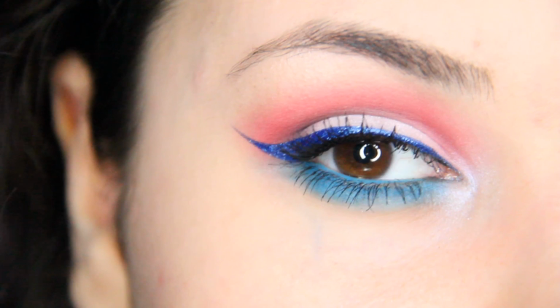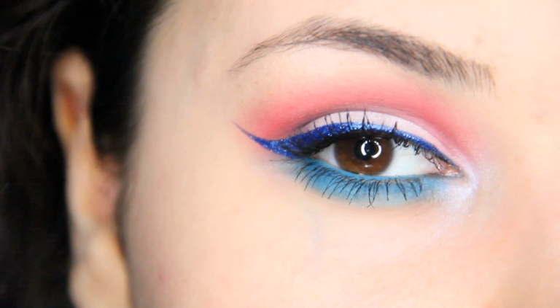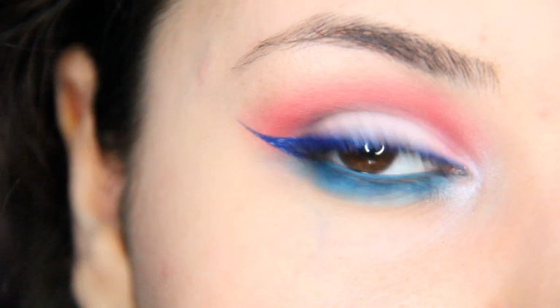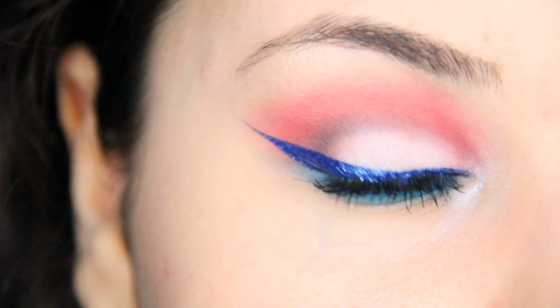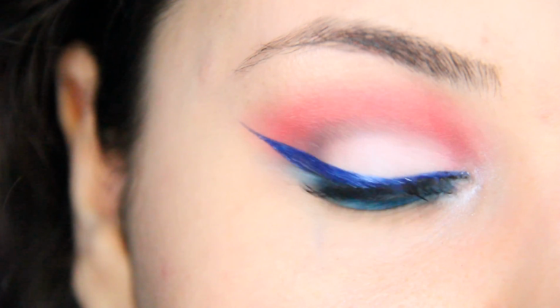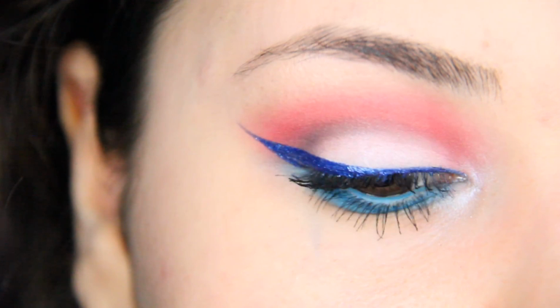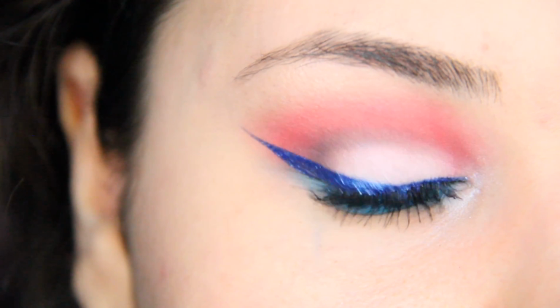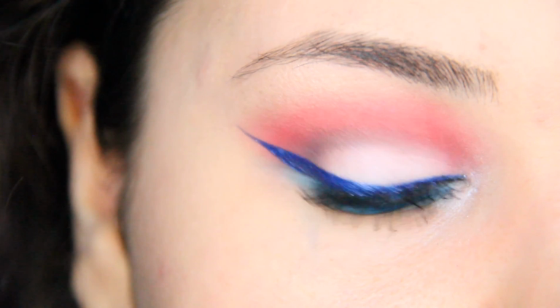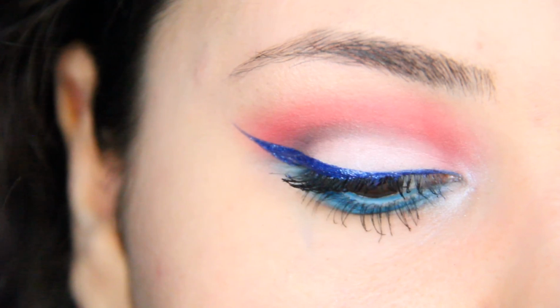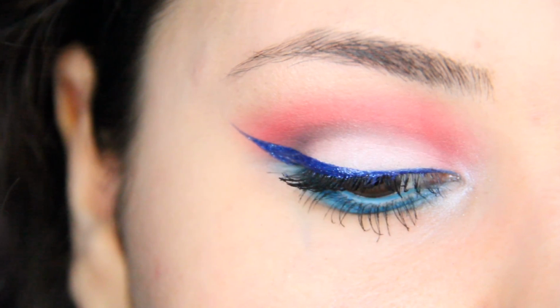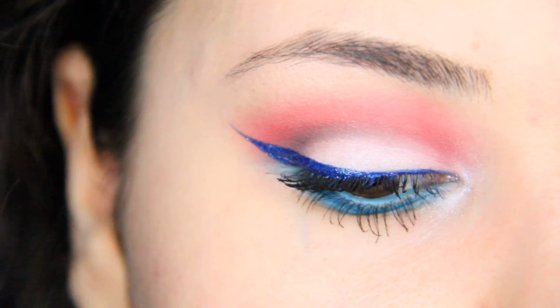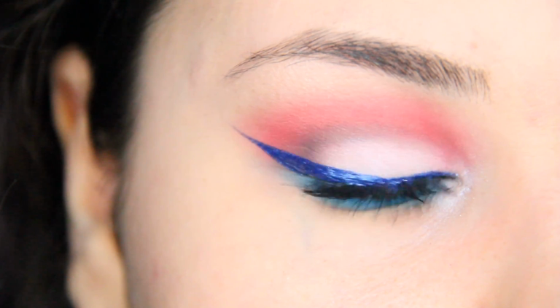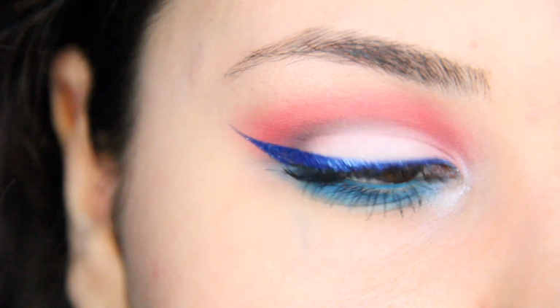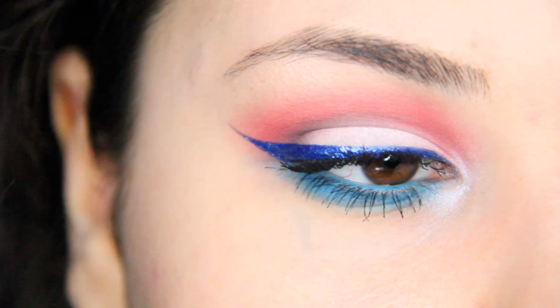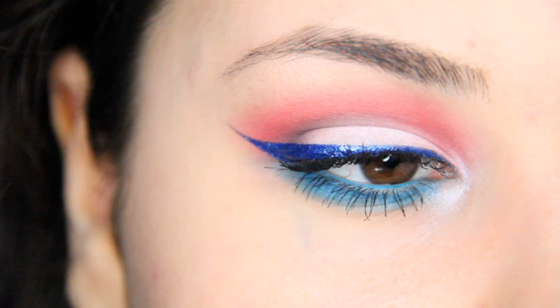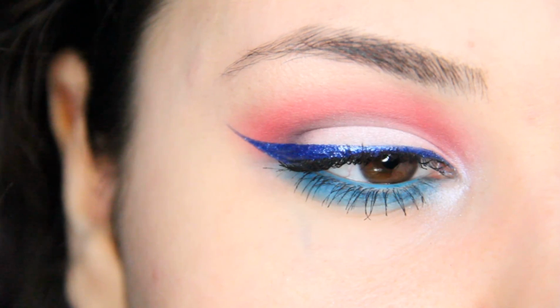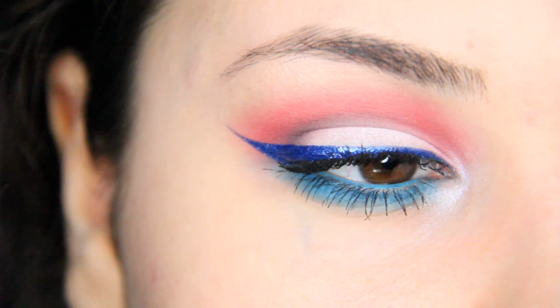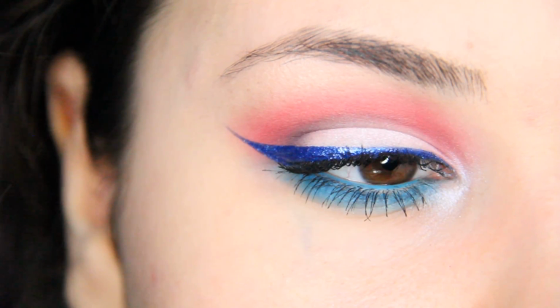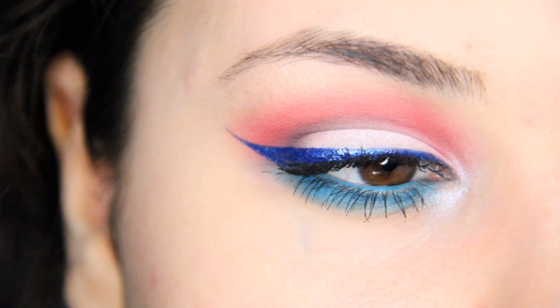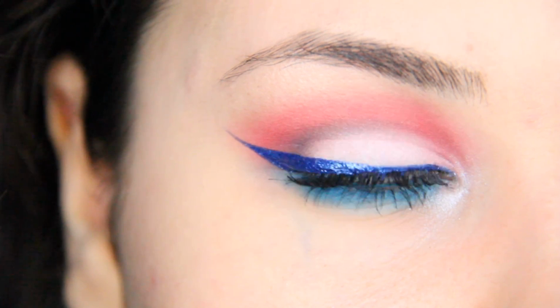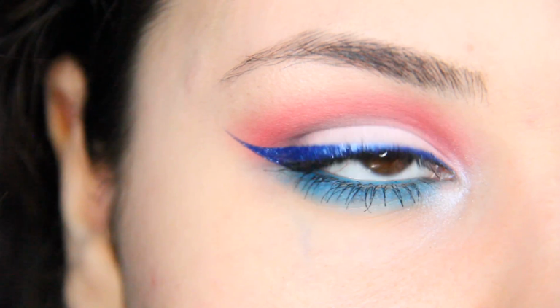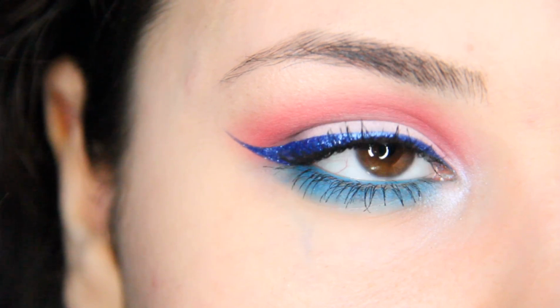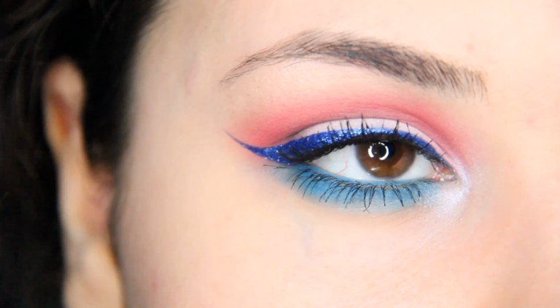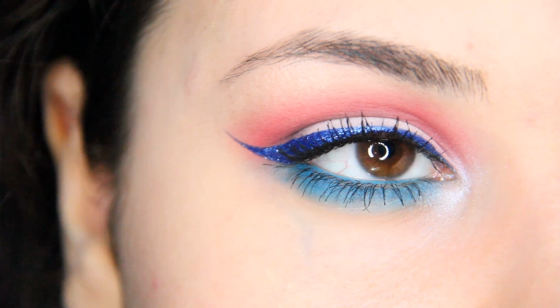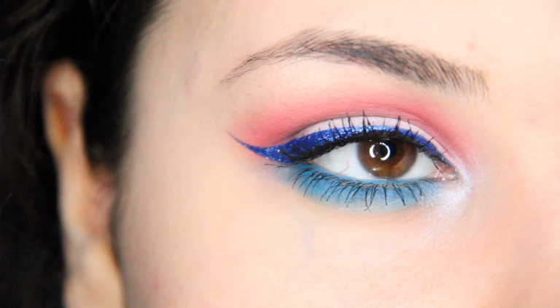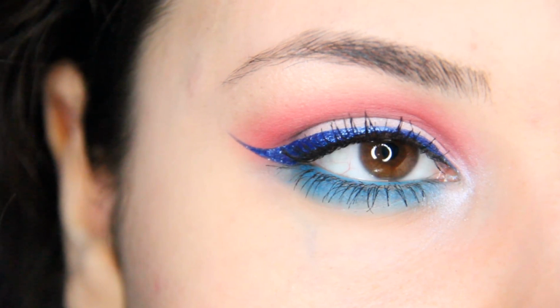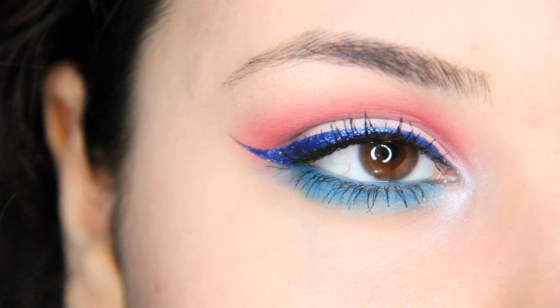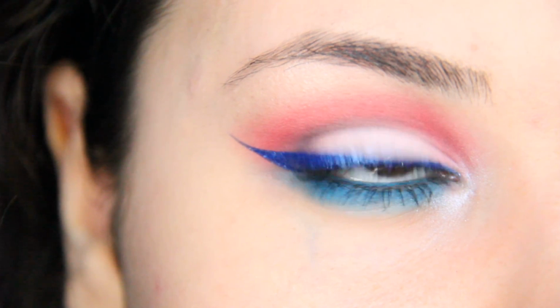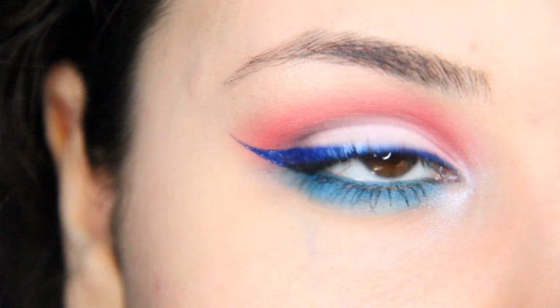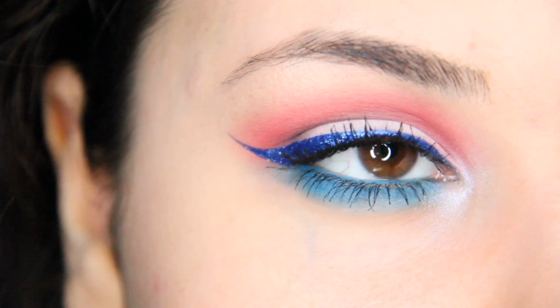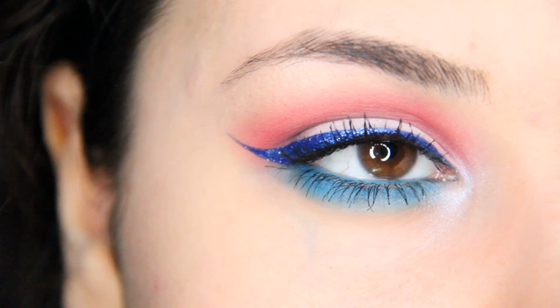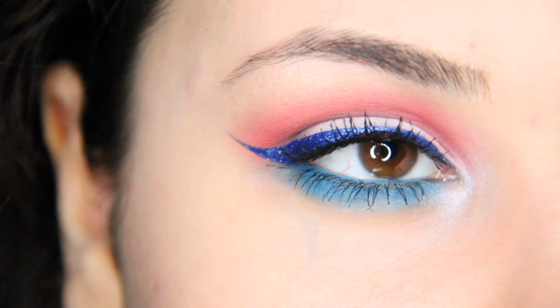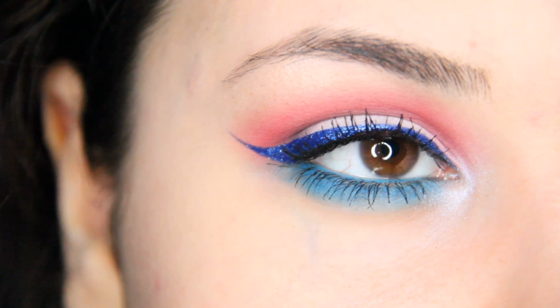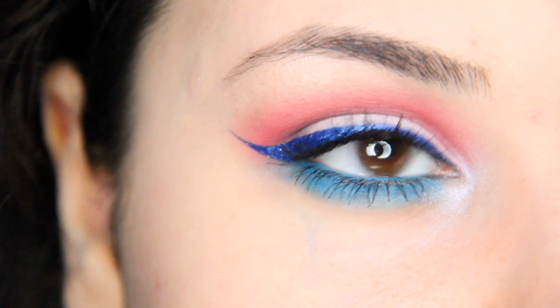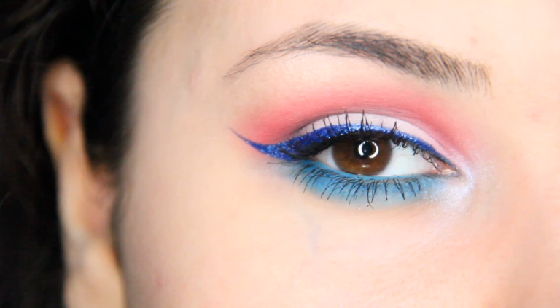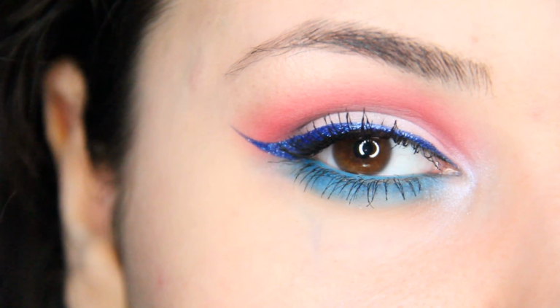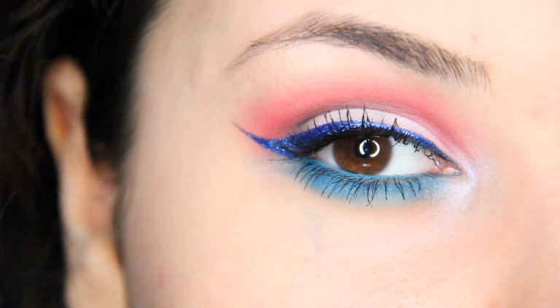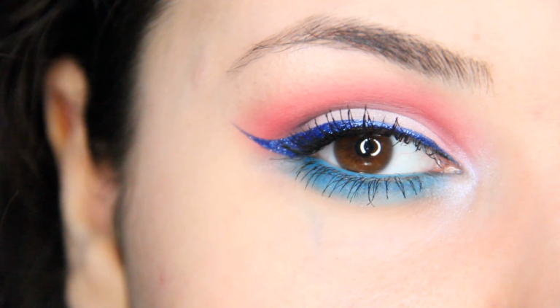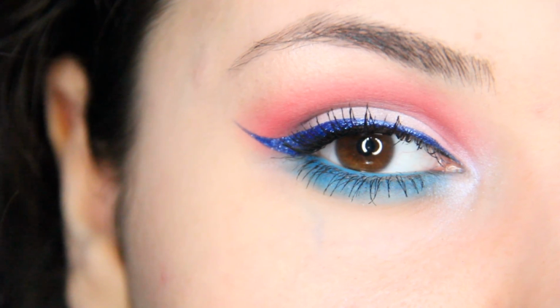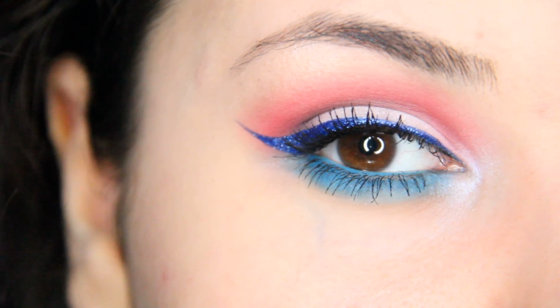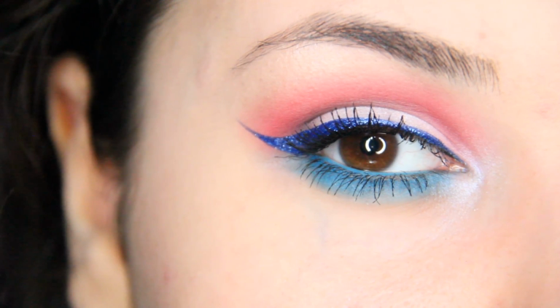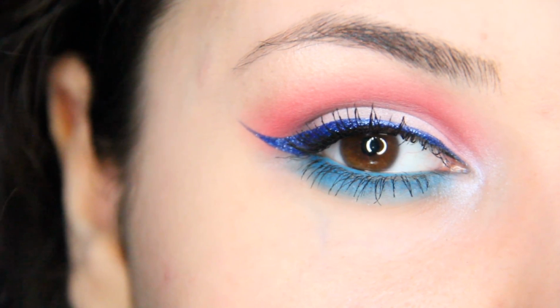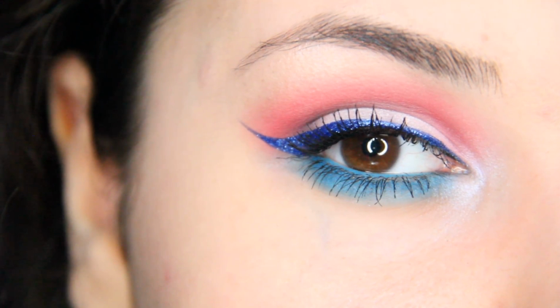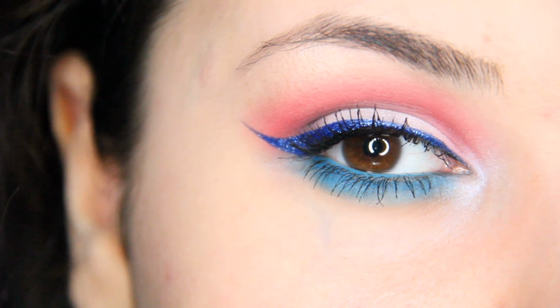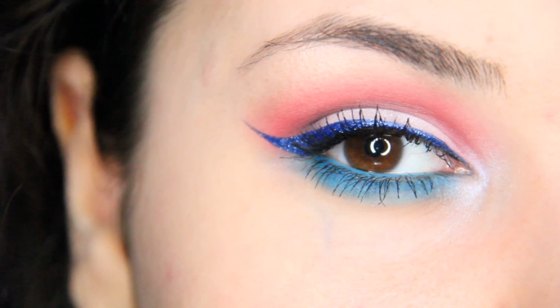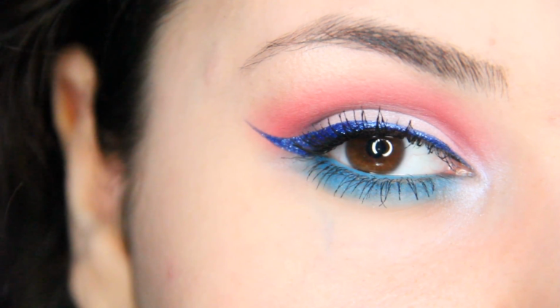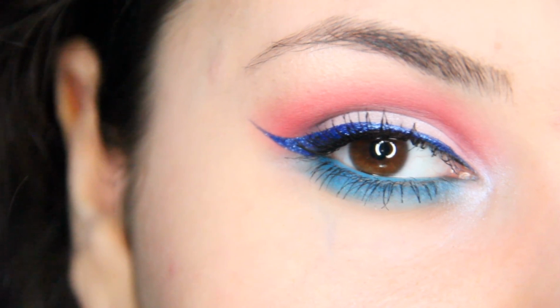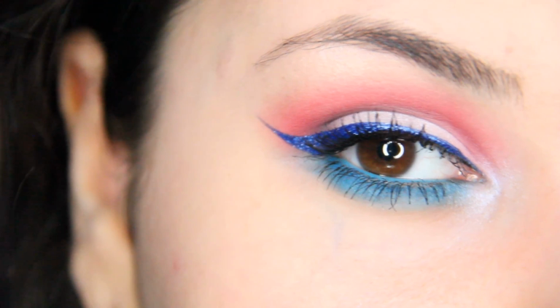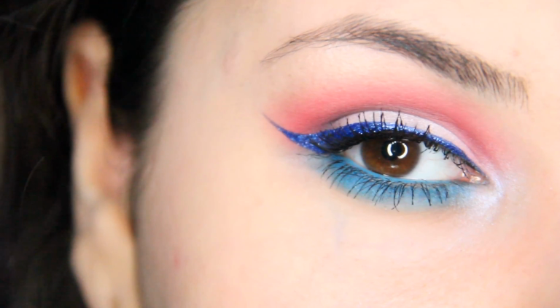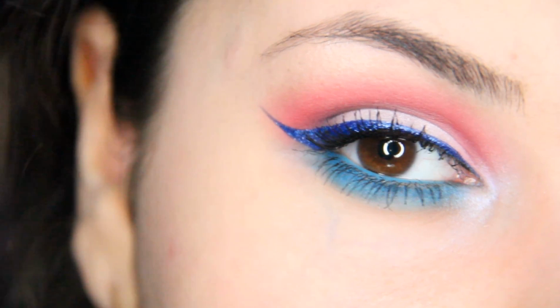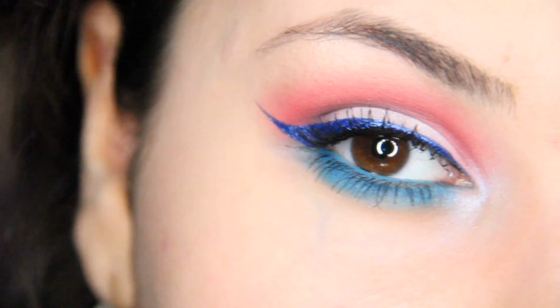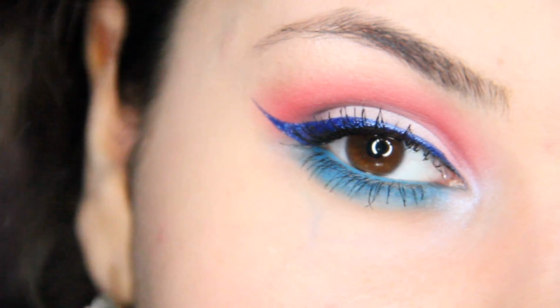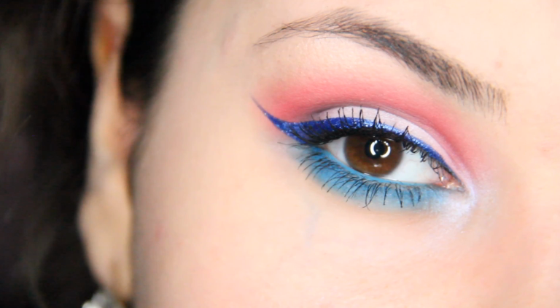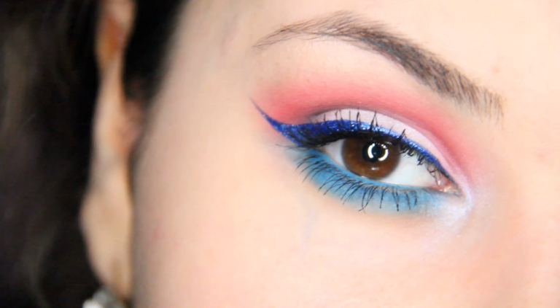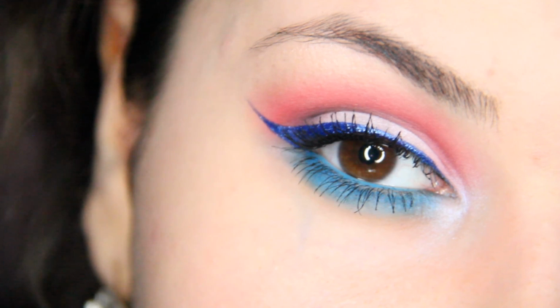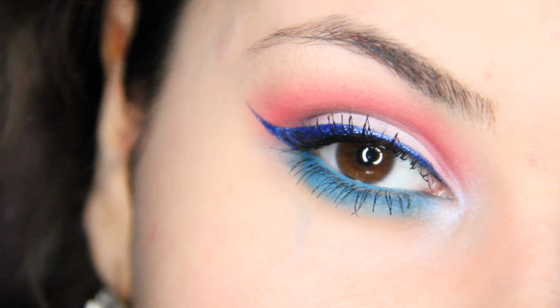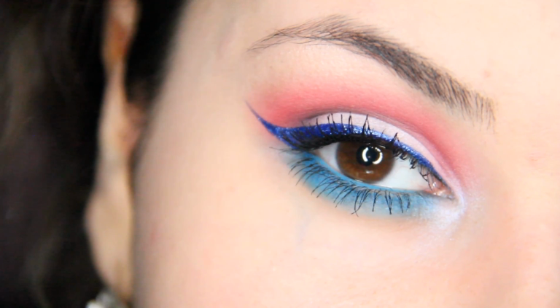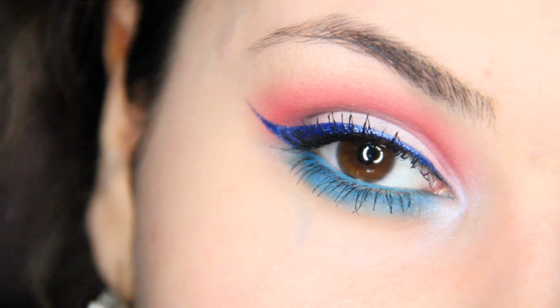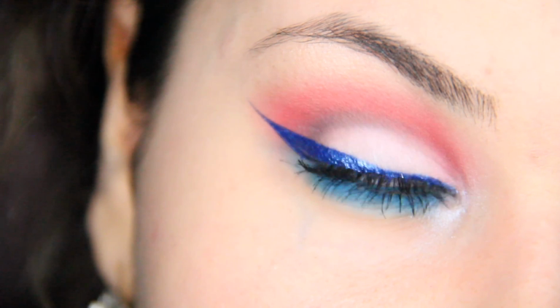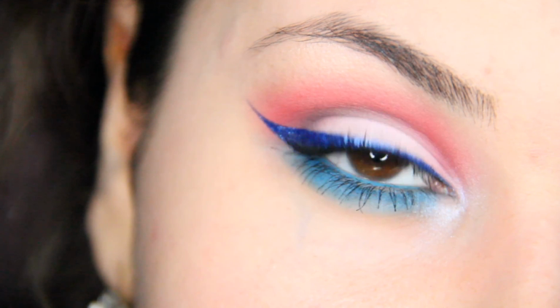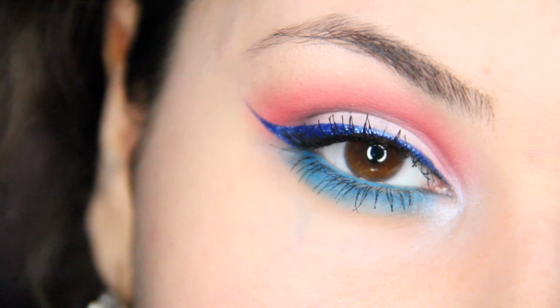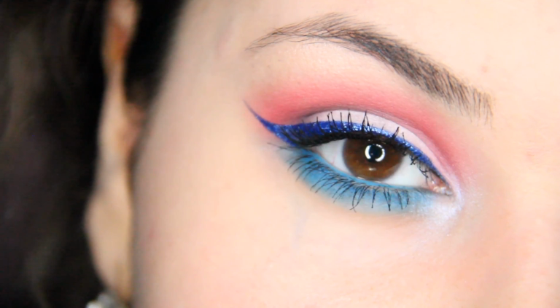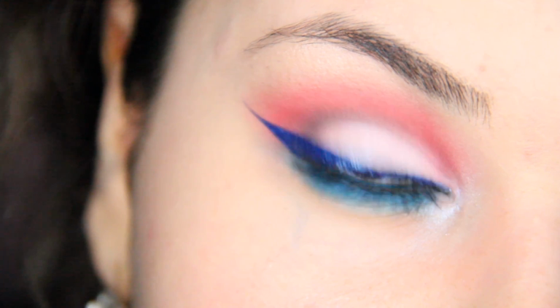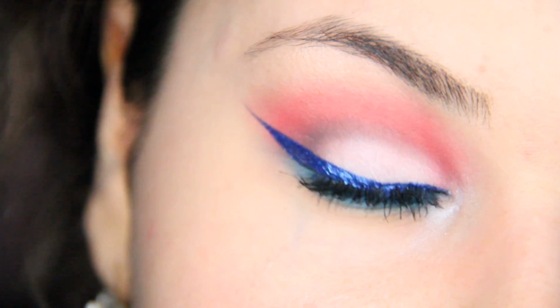Hello everyone! Today I'm going to show you guys how I can achieve this red, white and blue eyeshadow look. So let's get started.